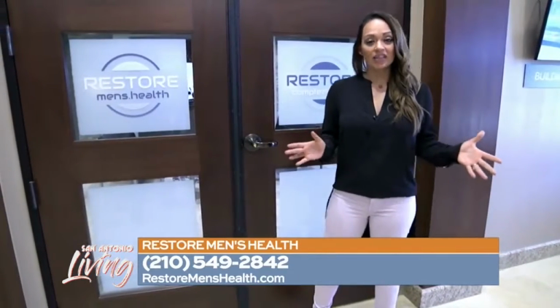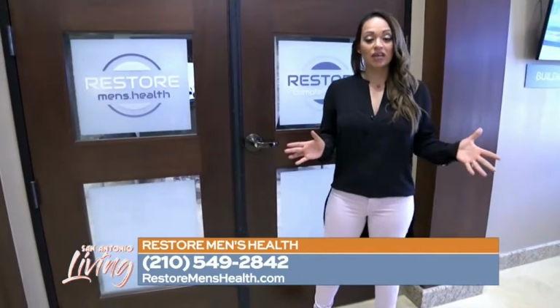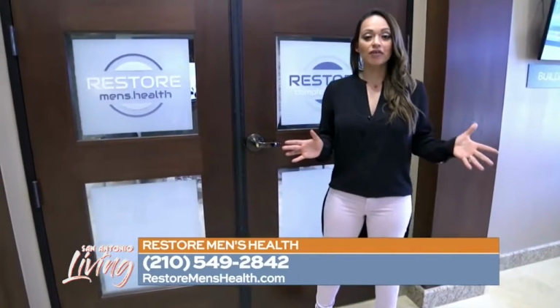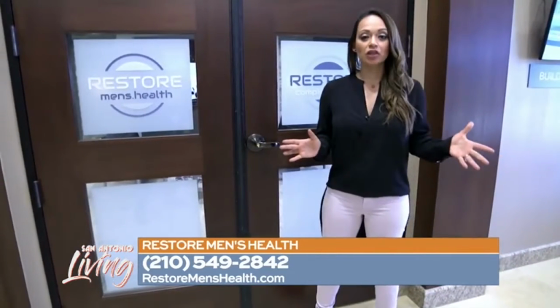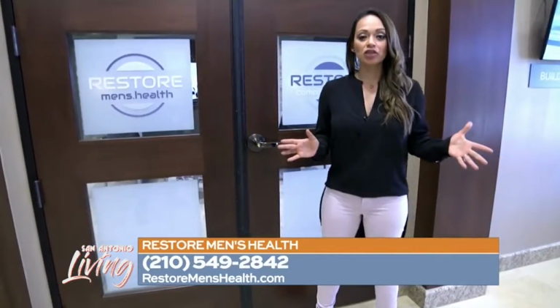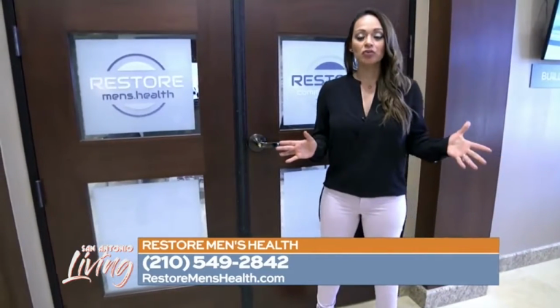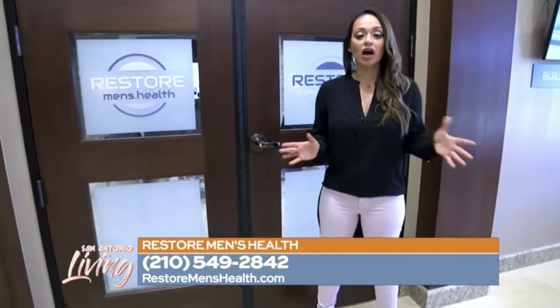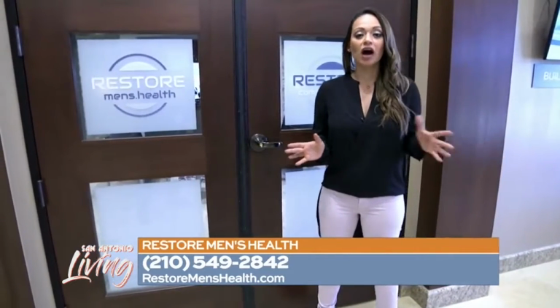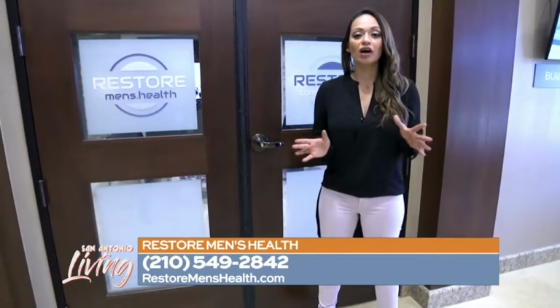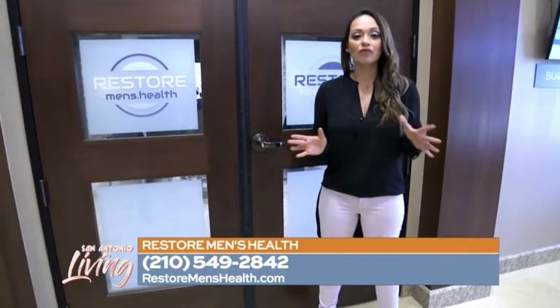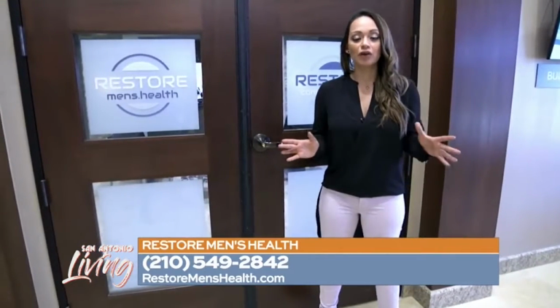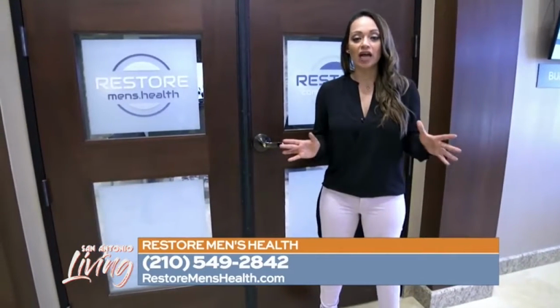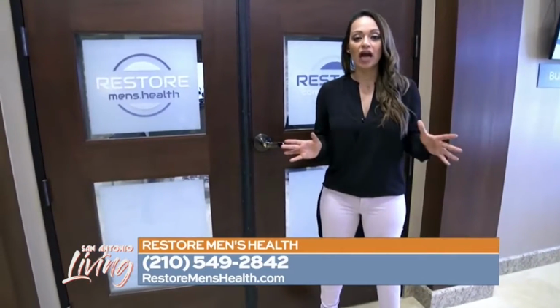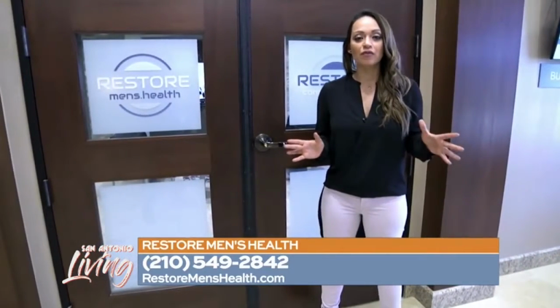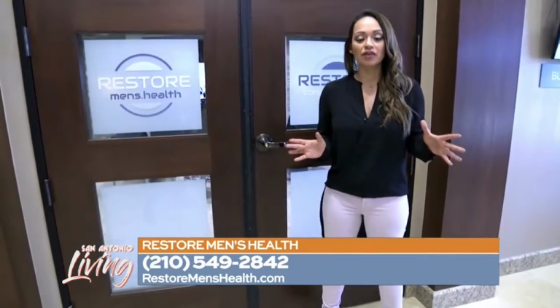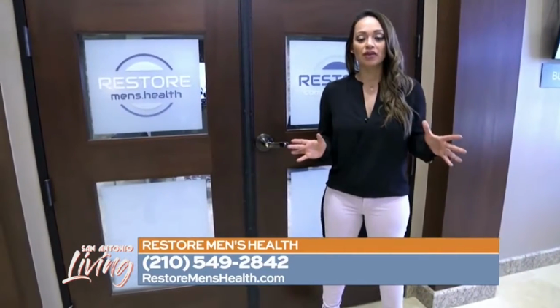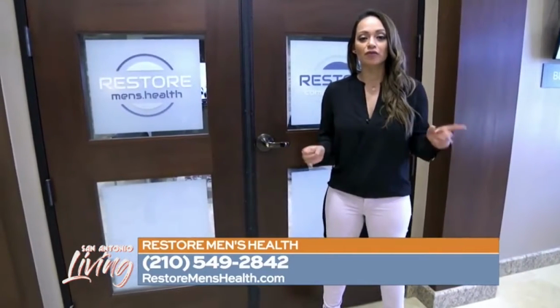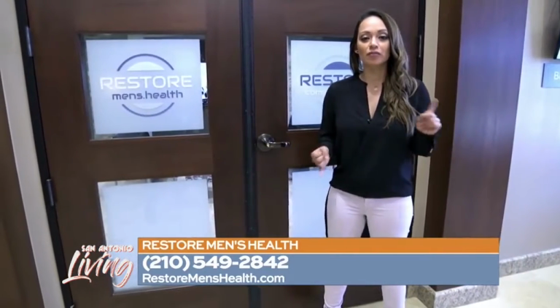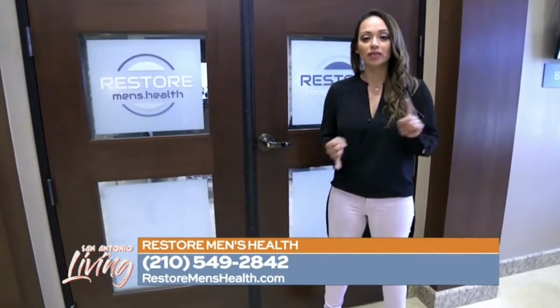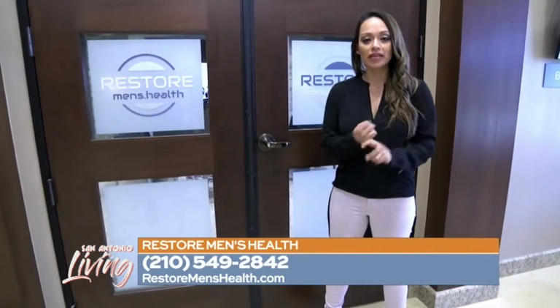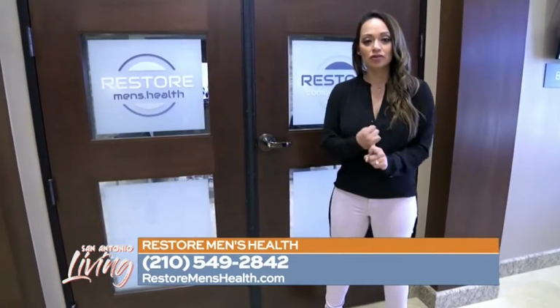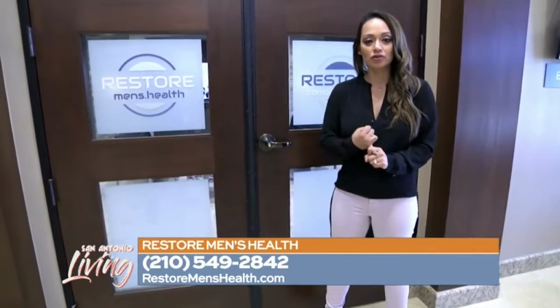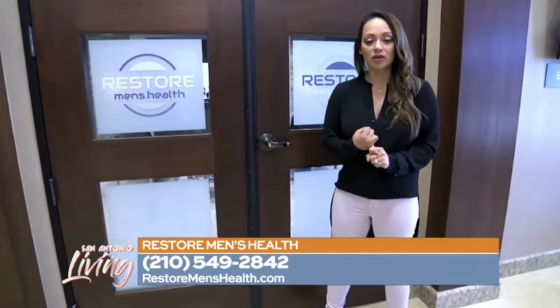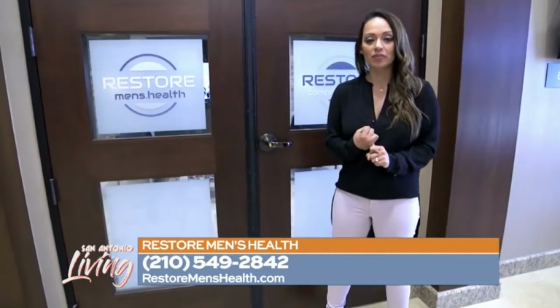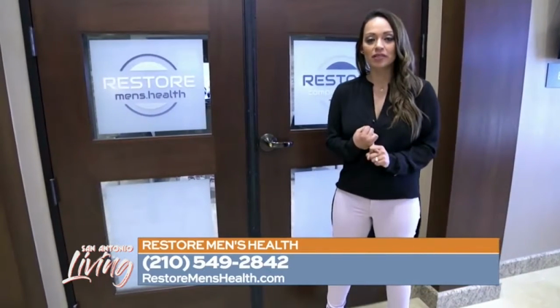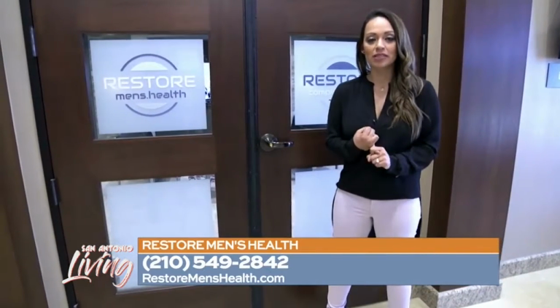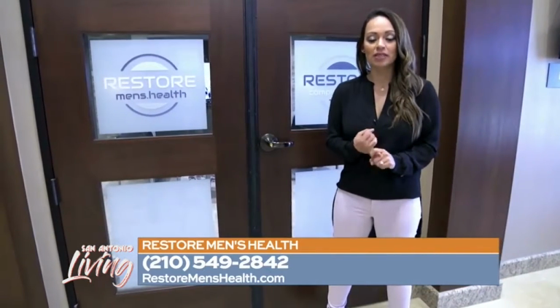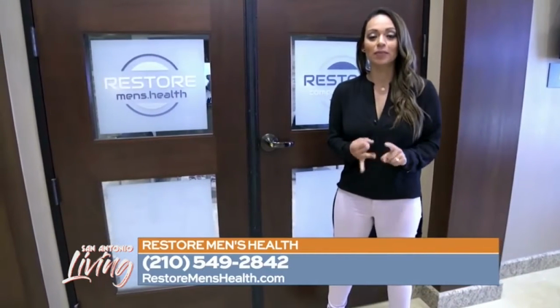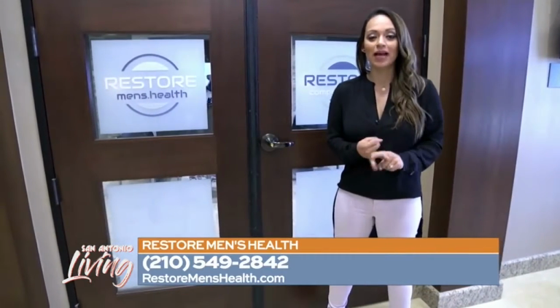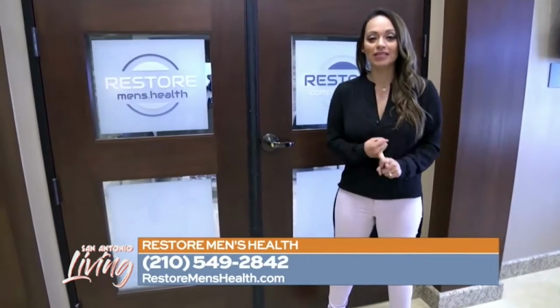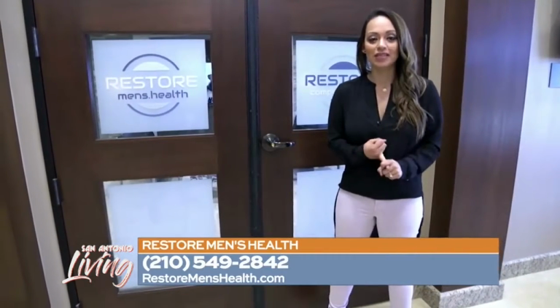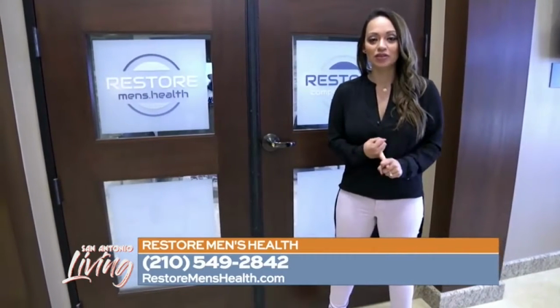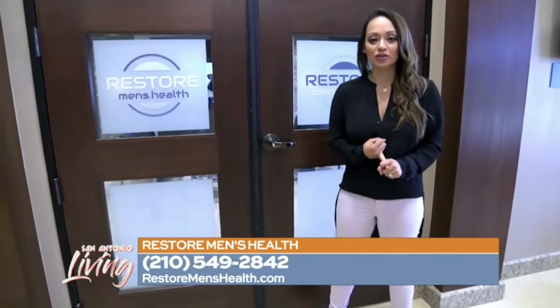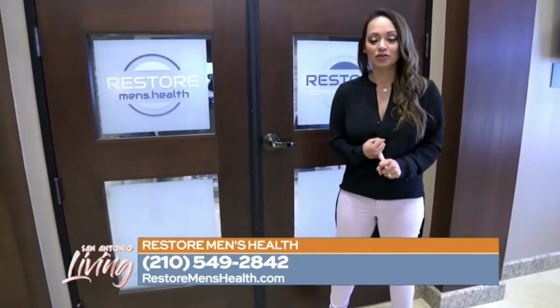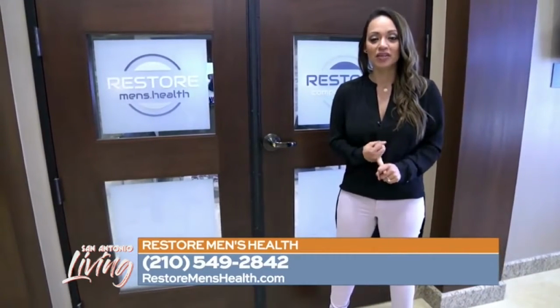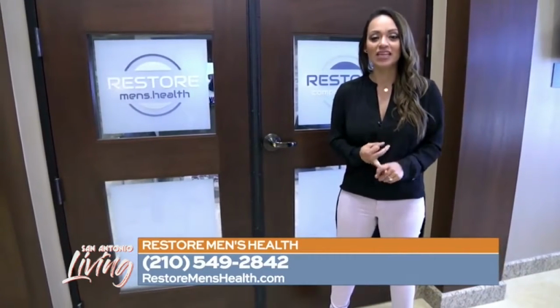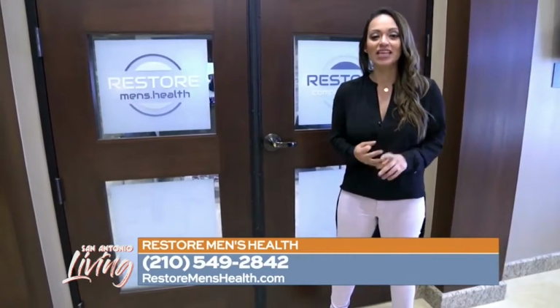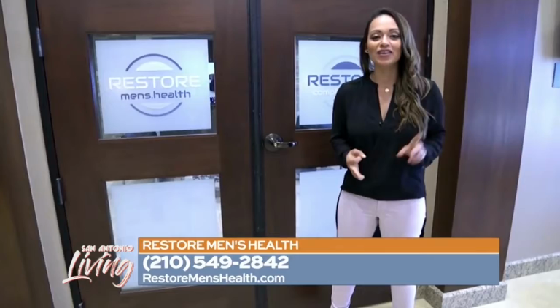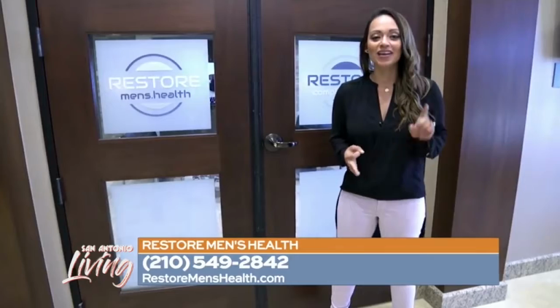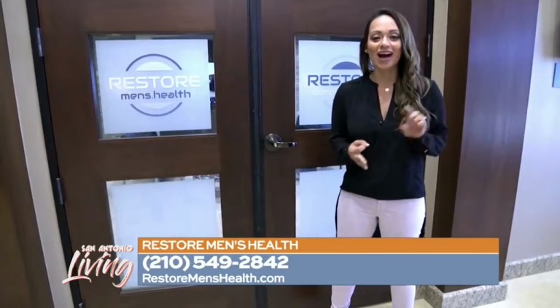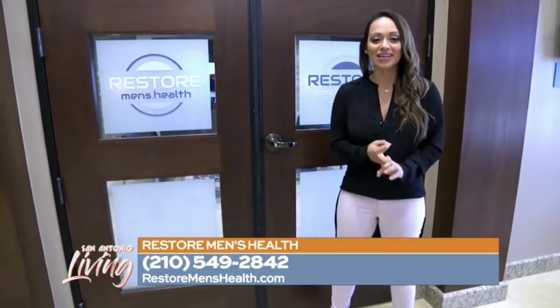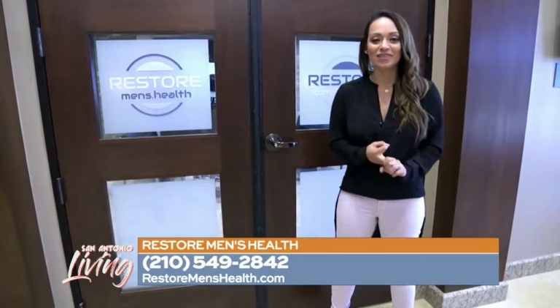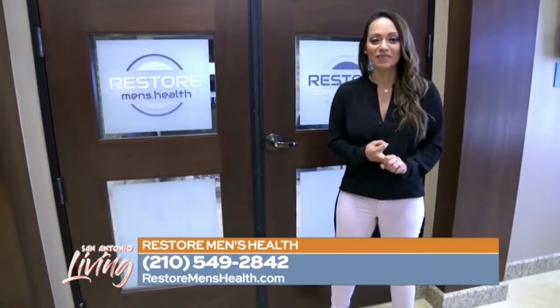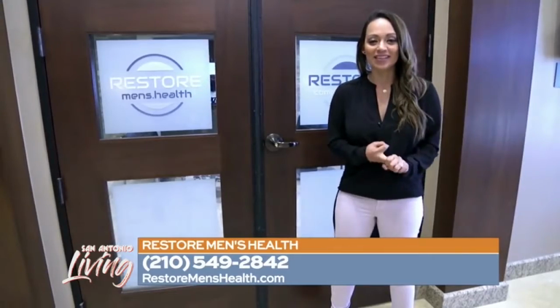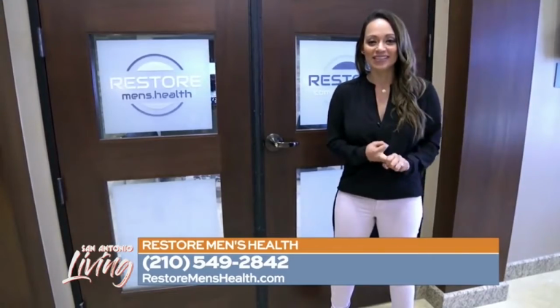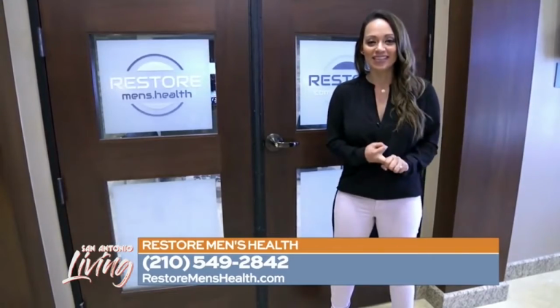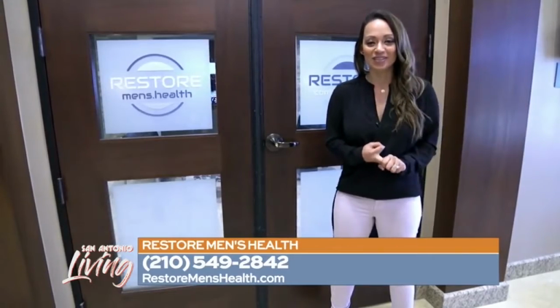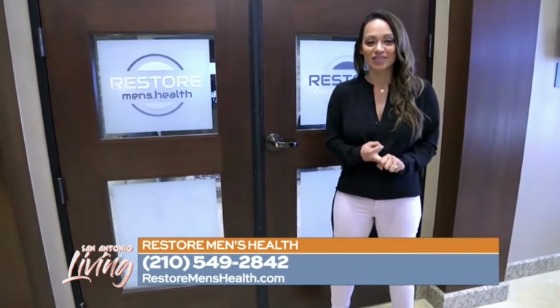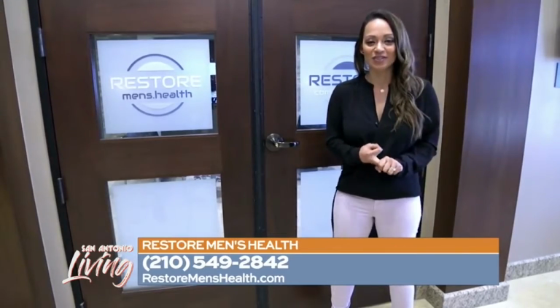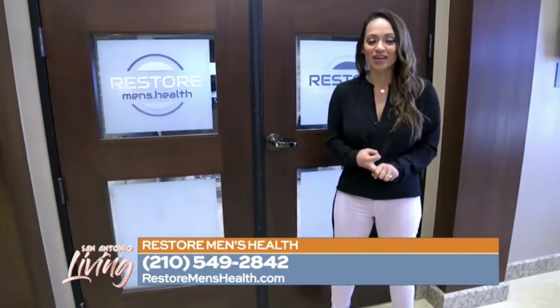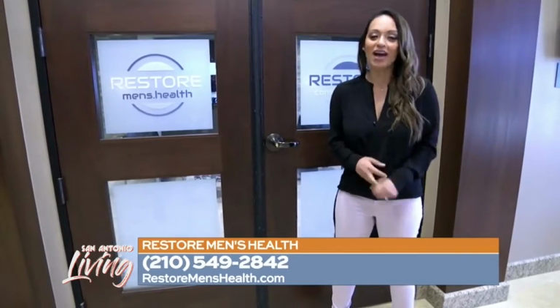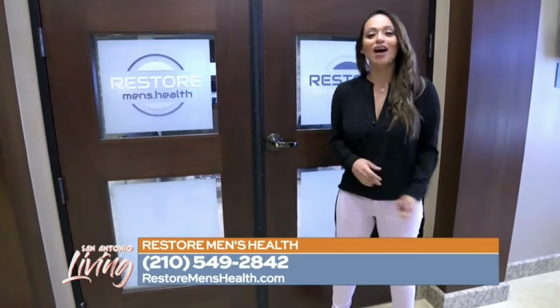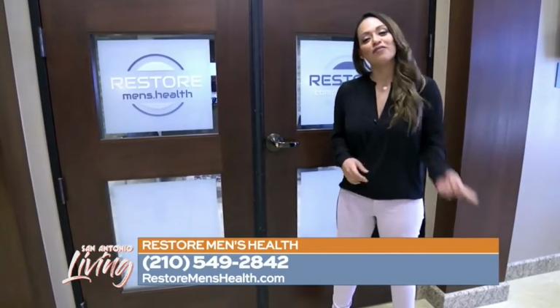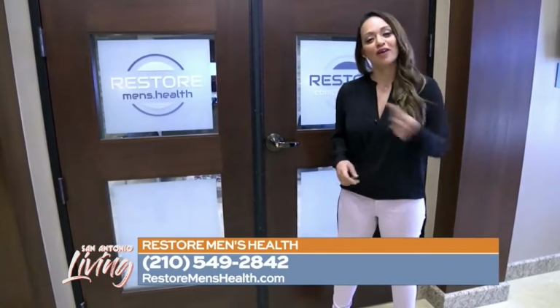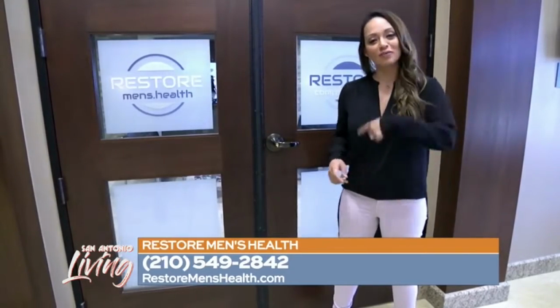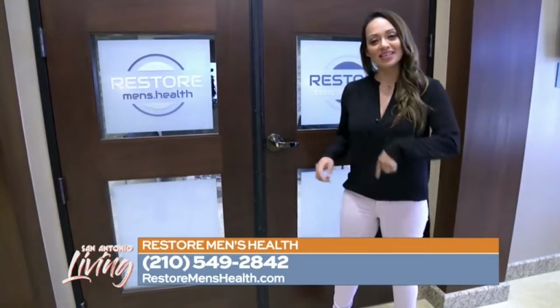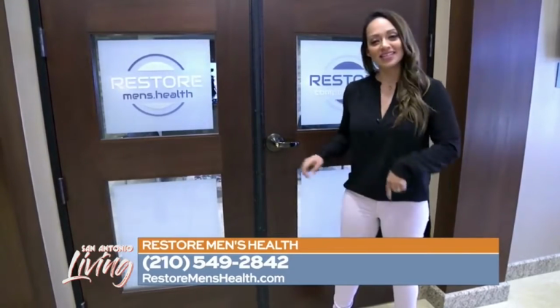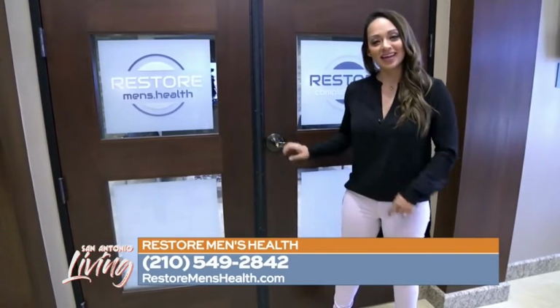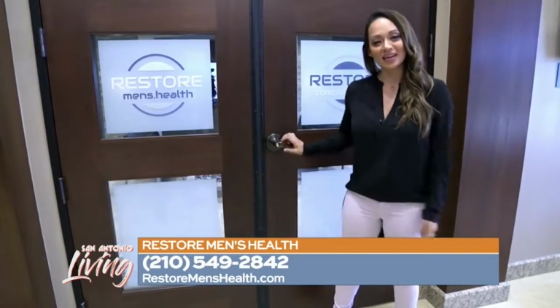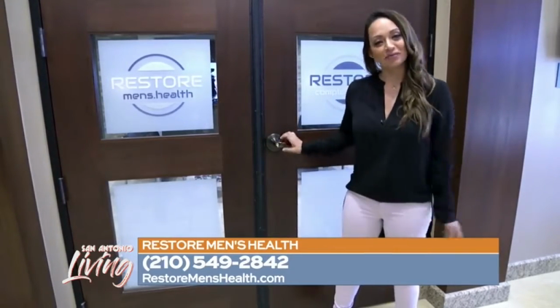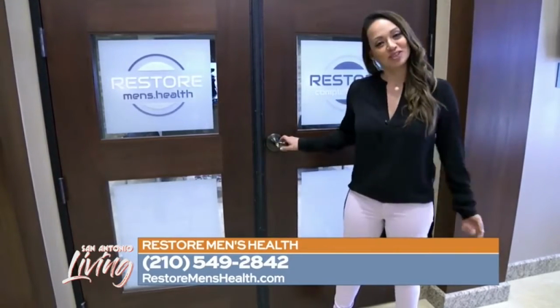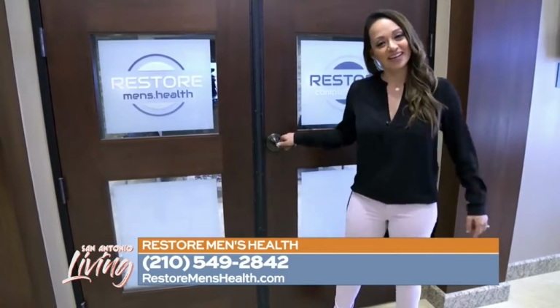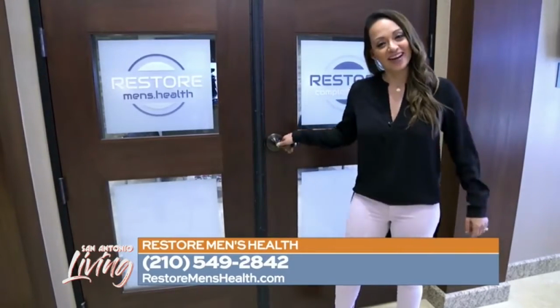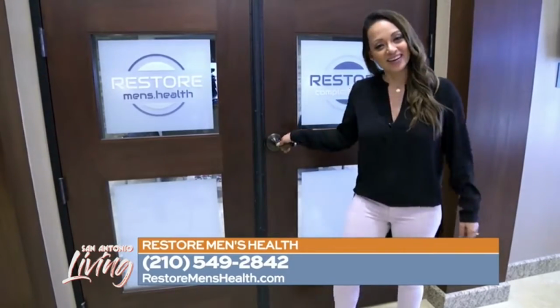They've got you covered — everything from laser treatments to plastic surgery, even cosmetic dentistry. Follow me inside and we'll check it out.